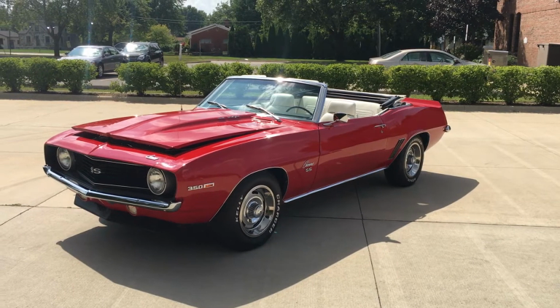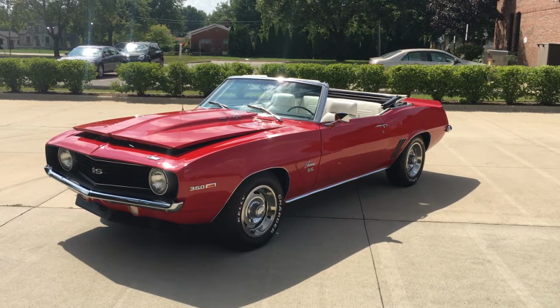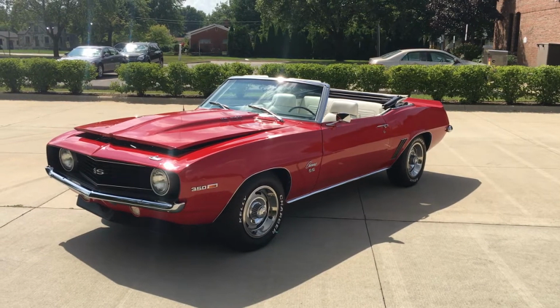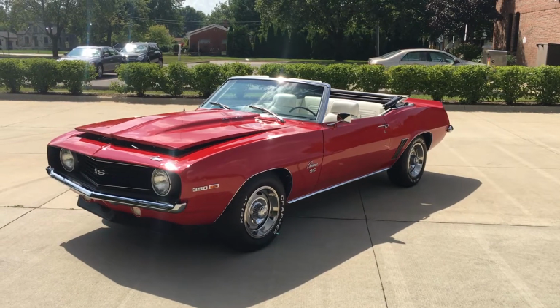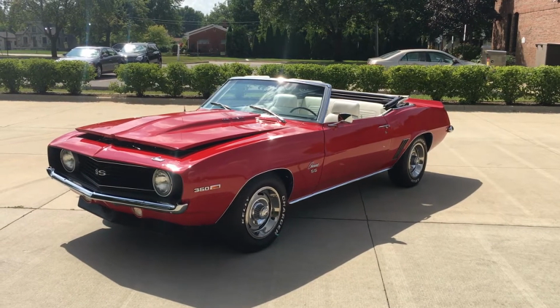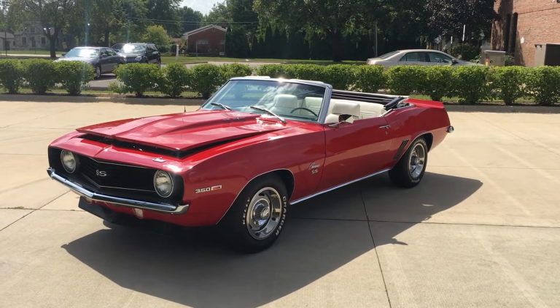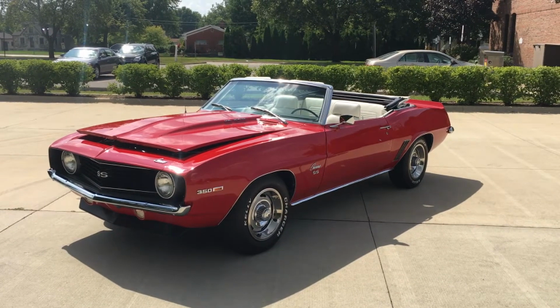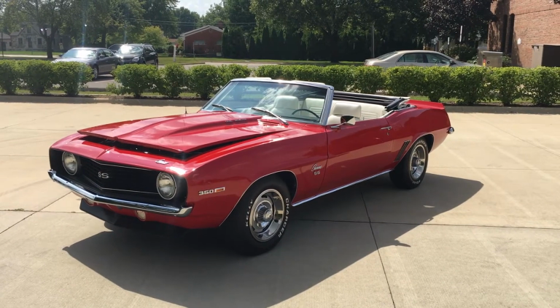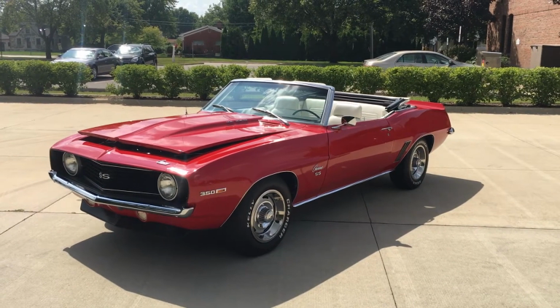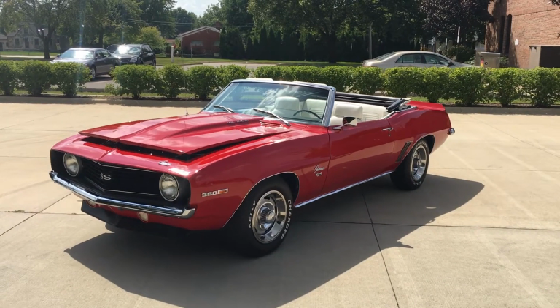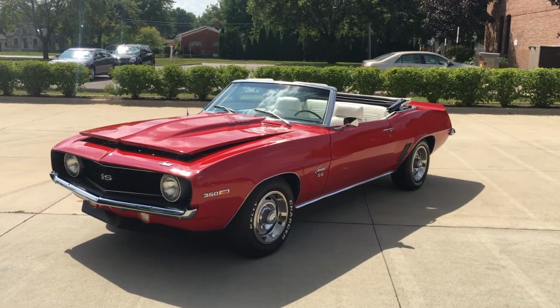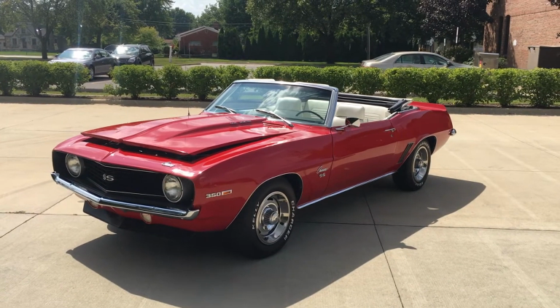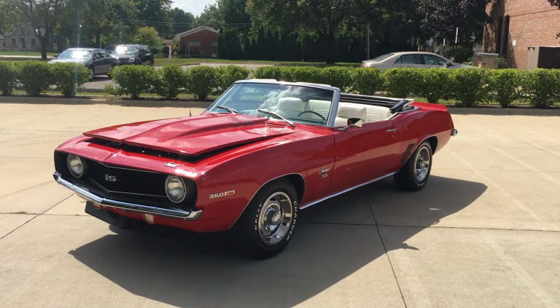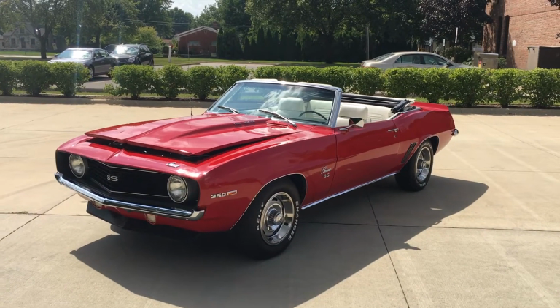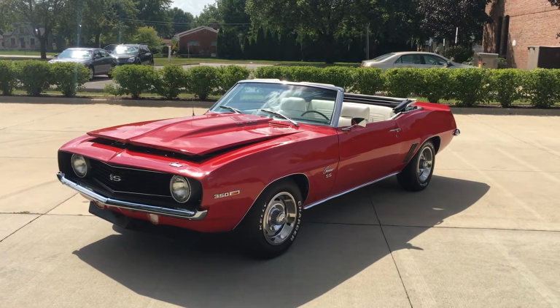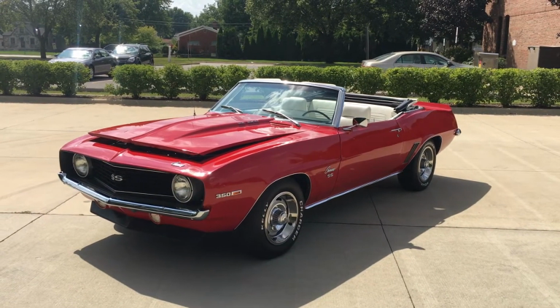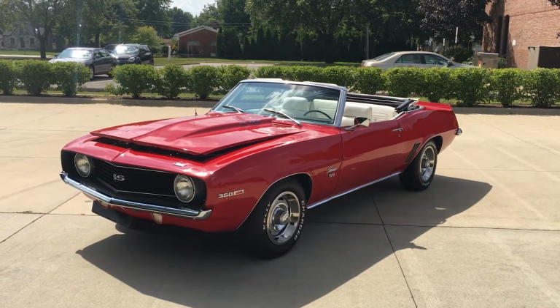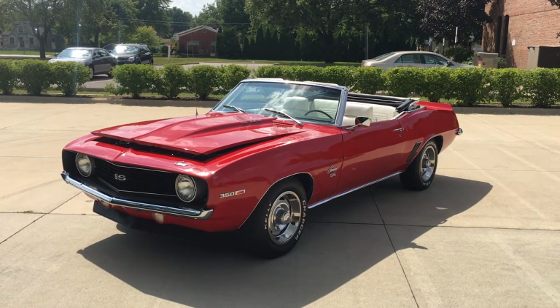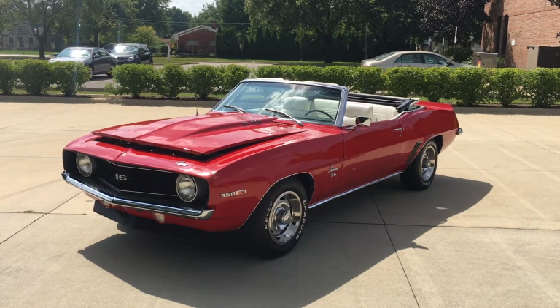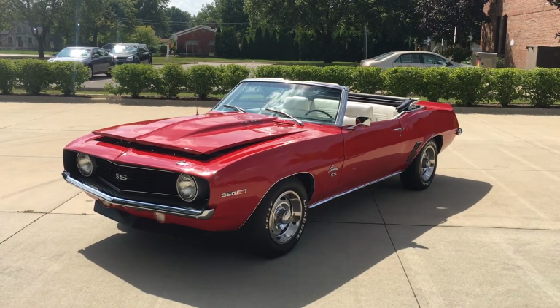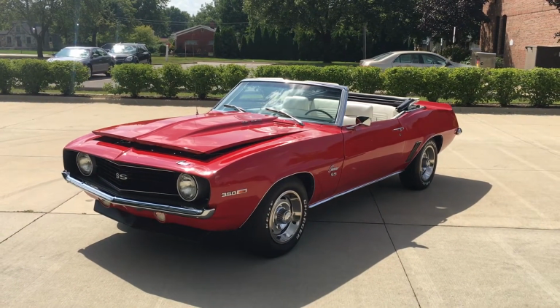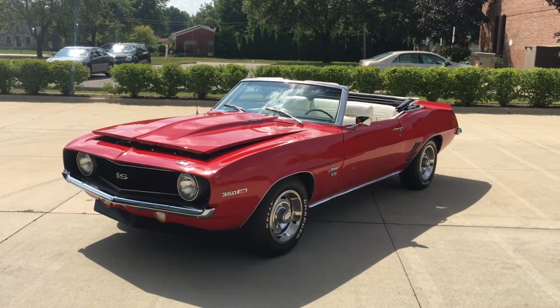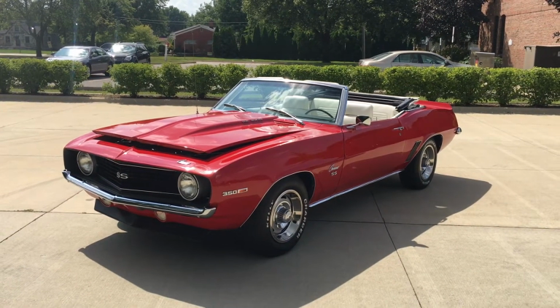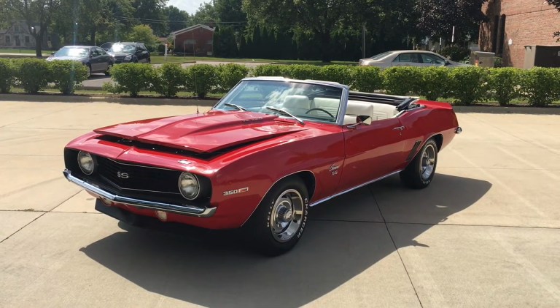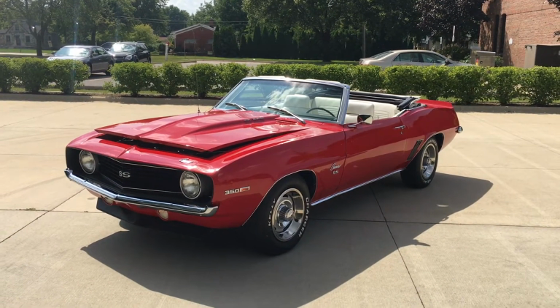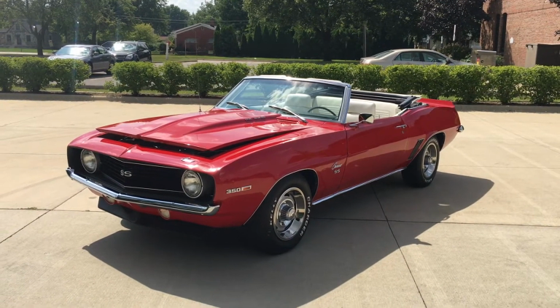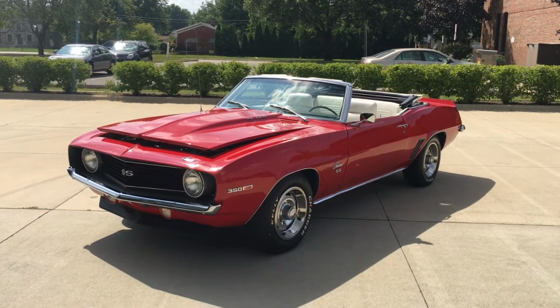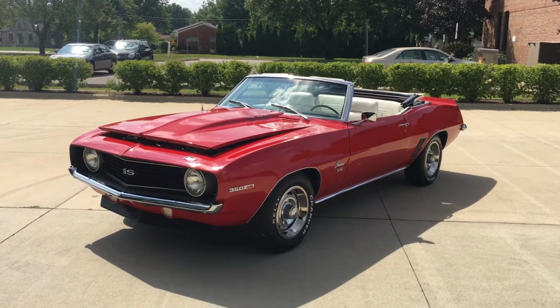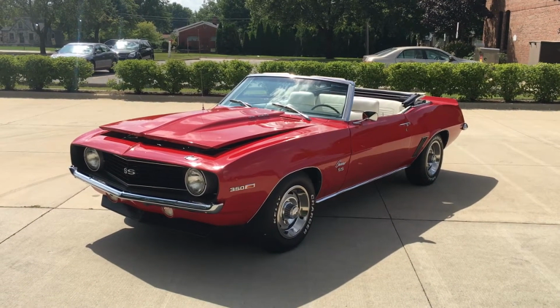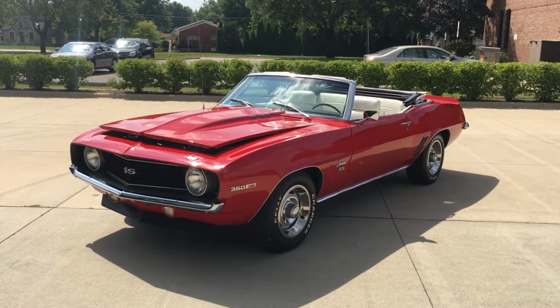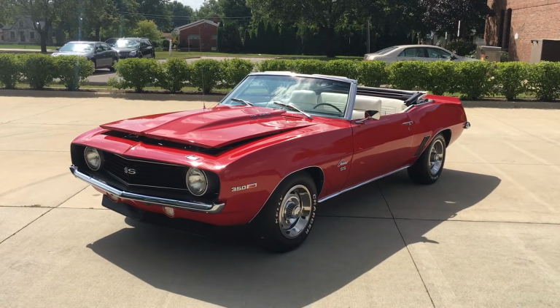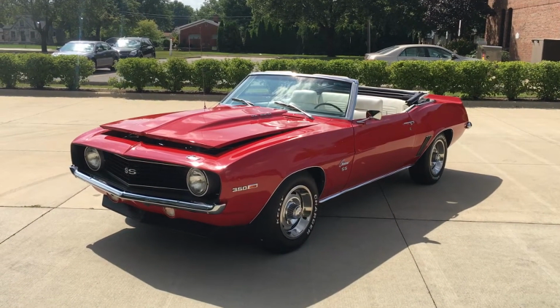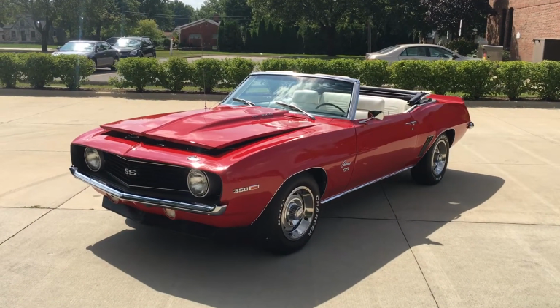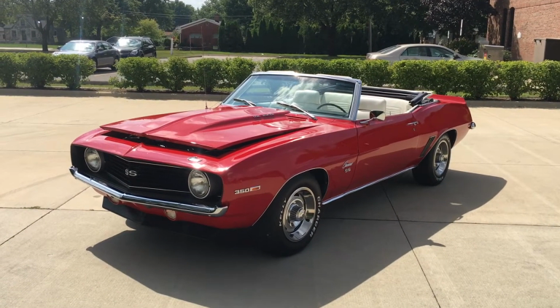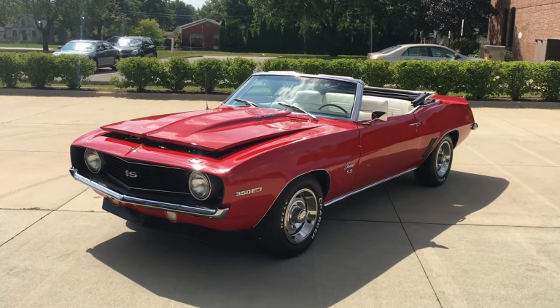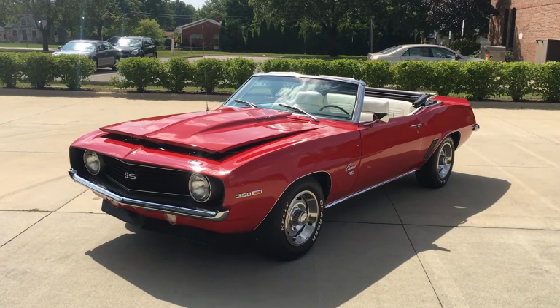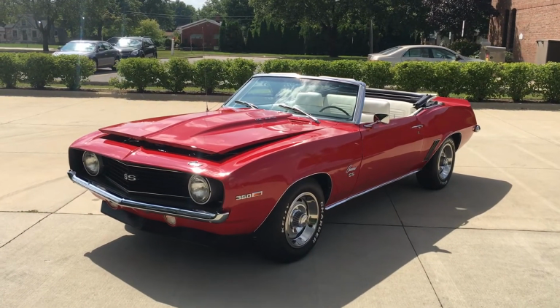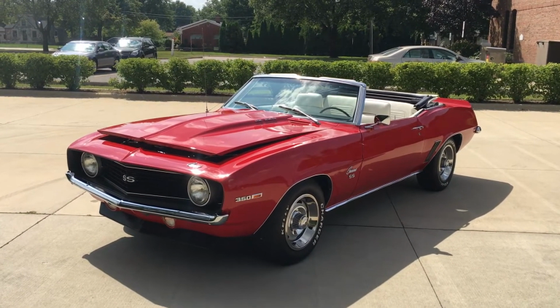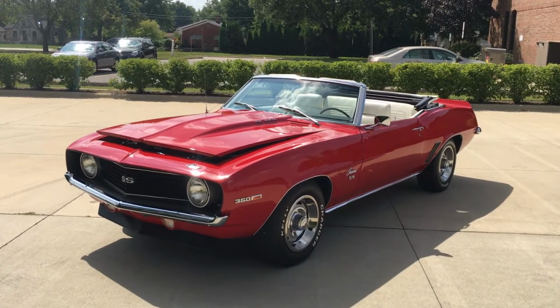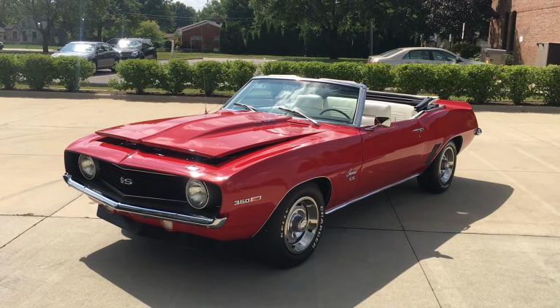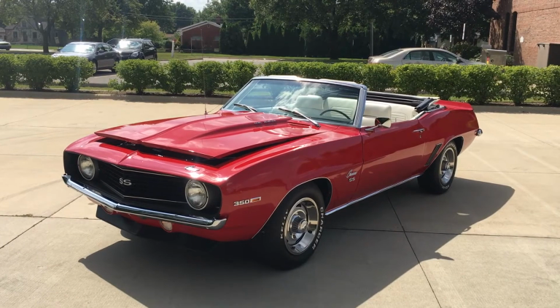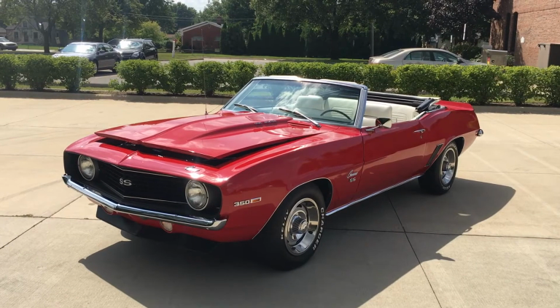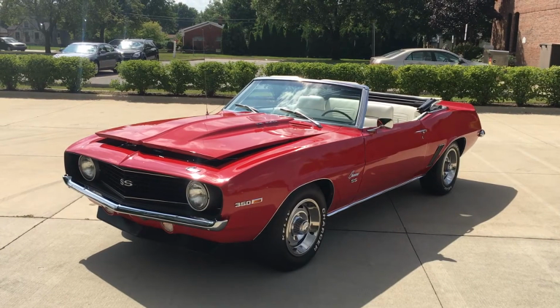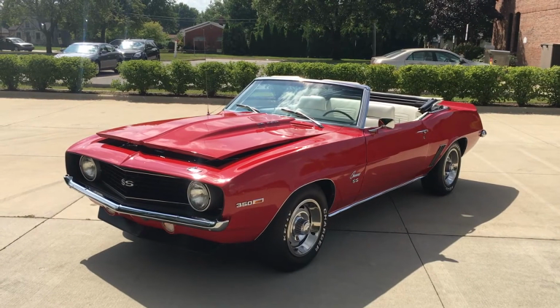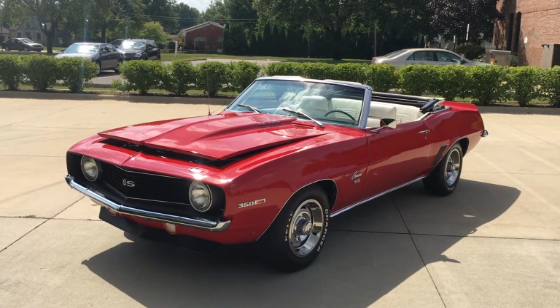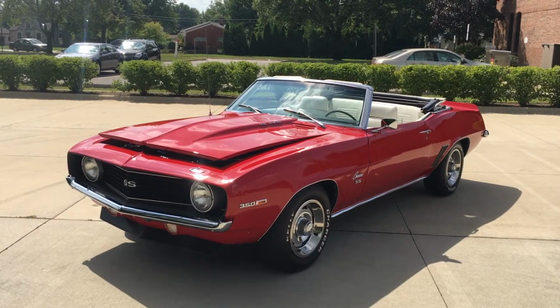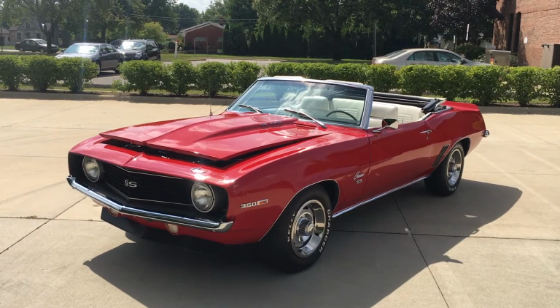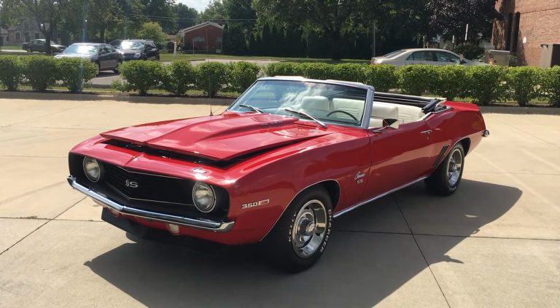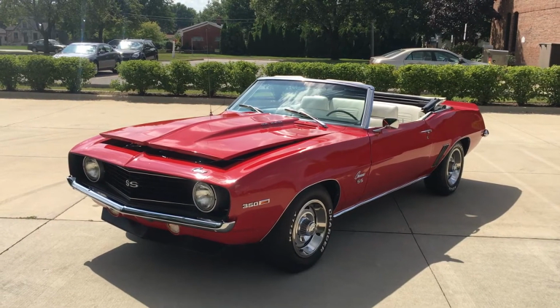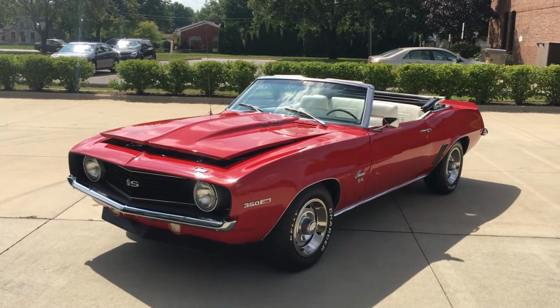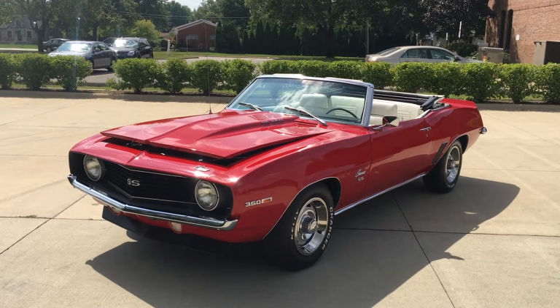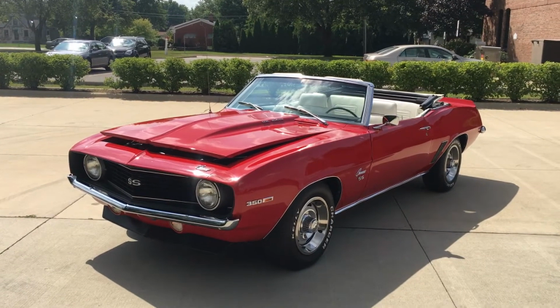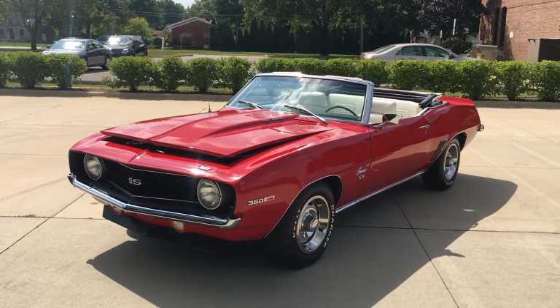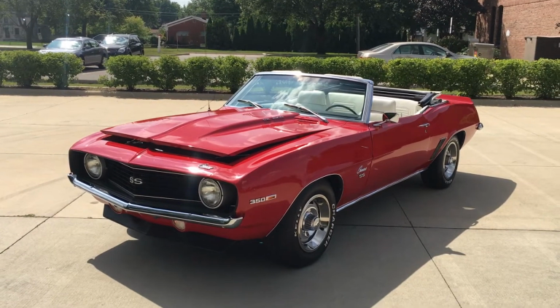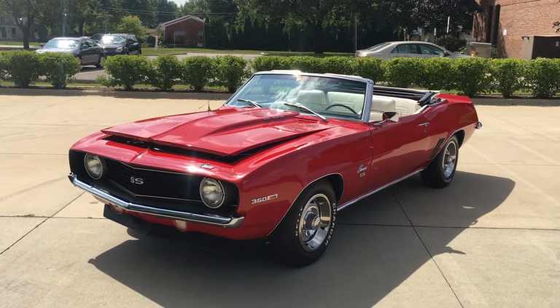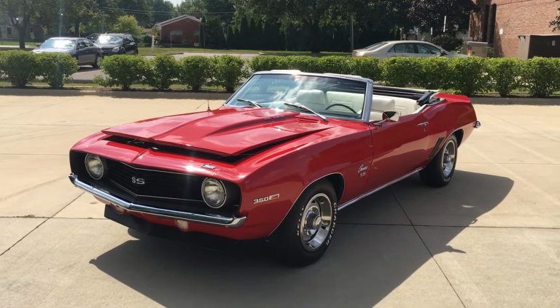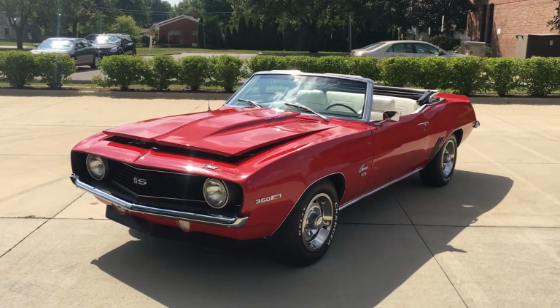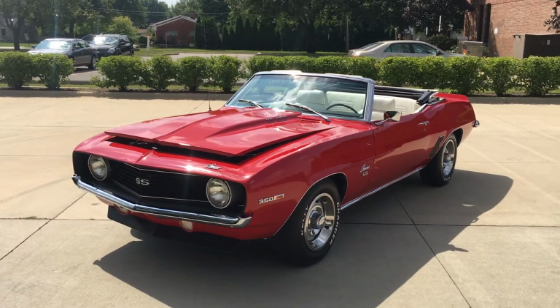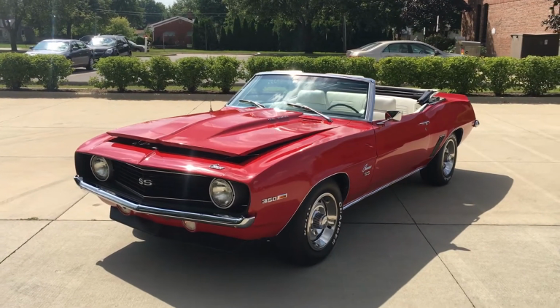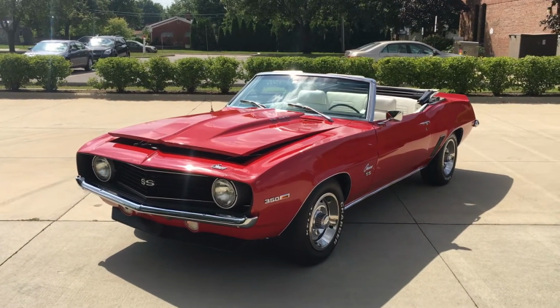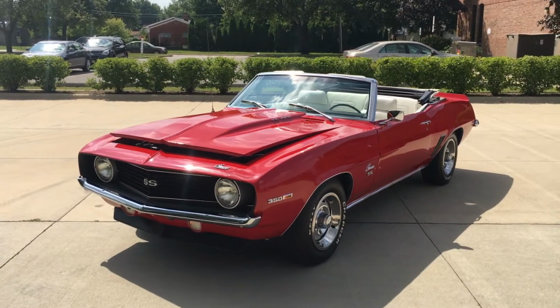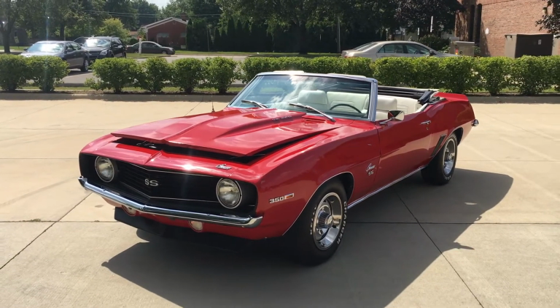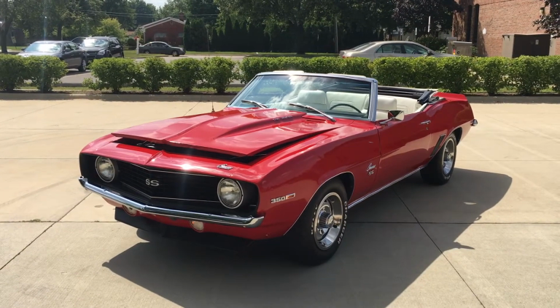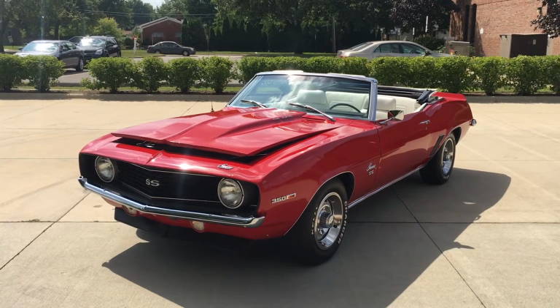Hello everyone, Dave here from Showdown. Let's do a quick little walk around here. Beautiful 1969 Camaro SS 350.